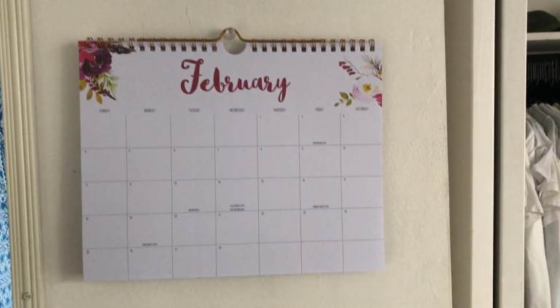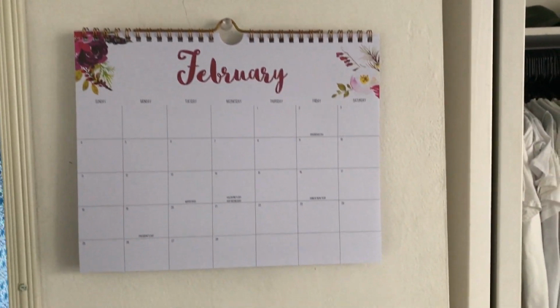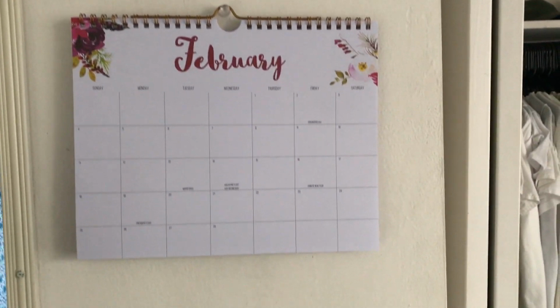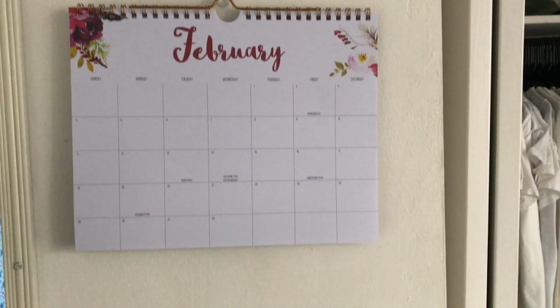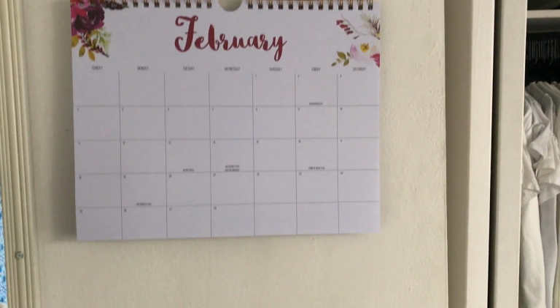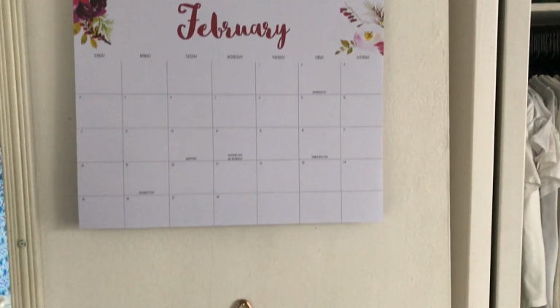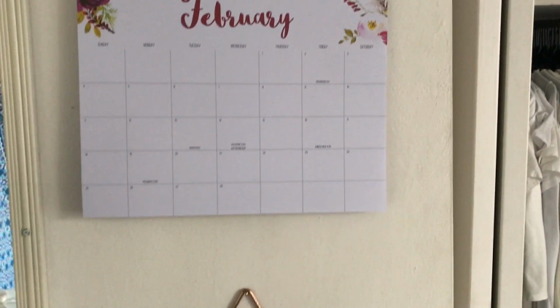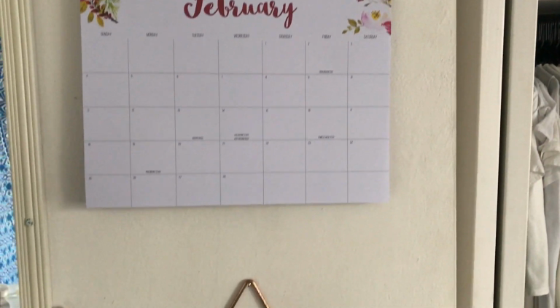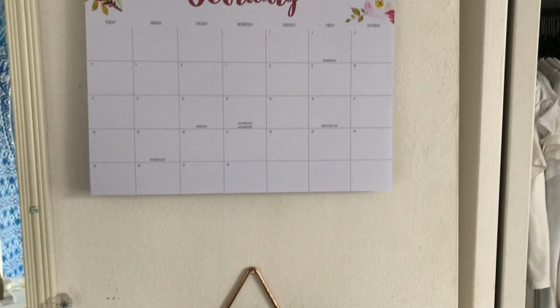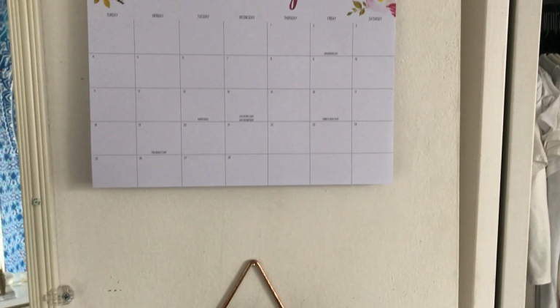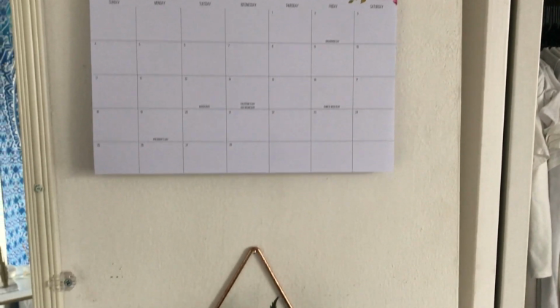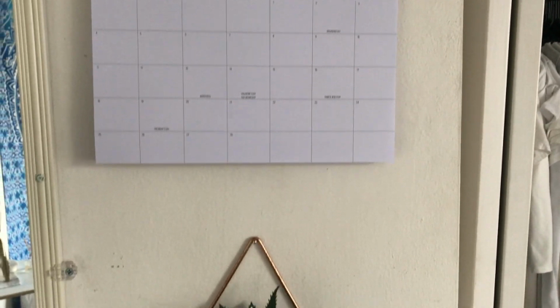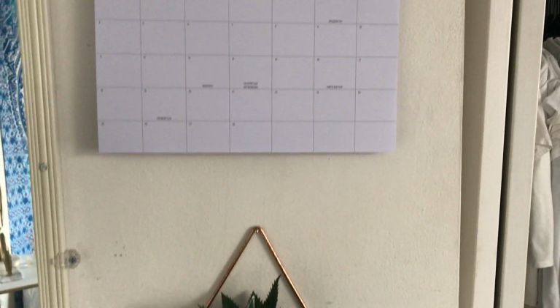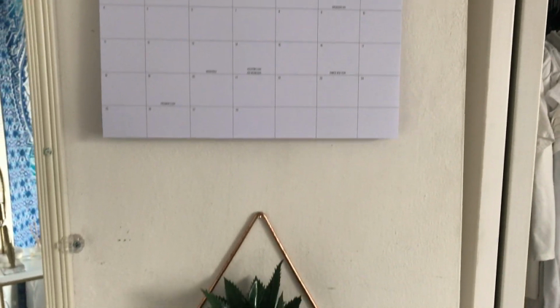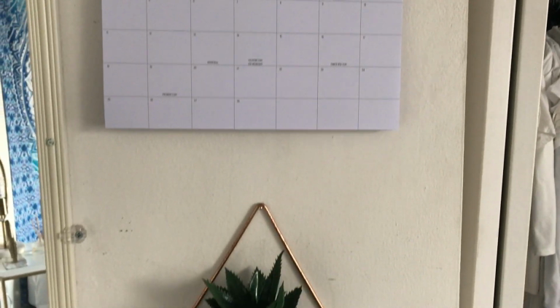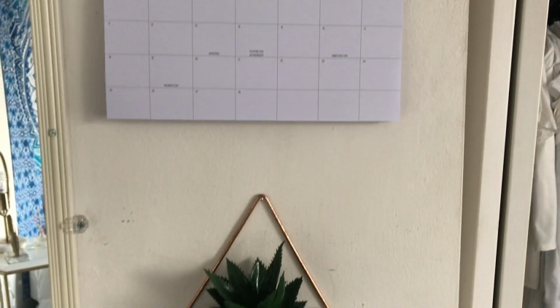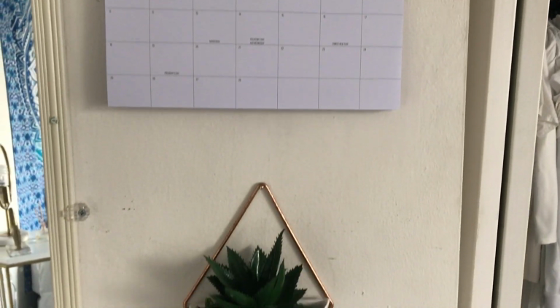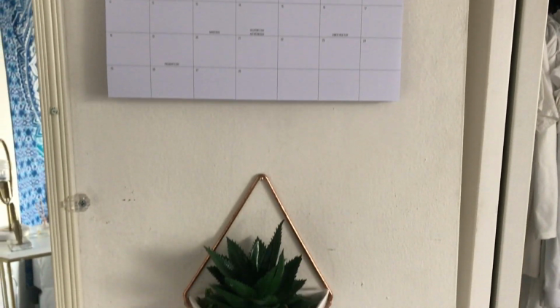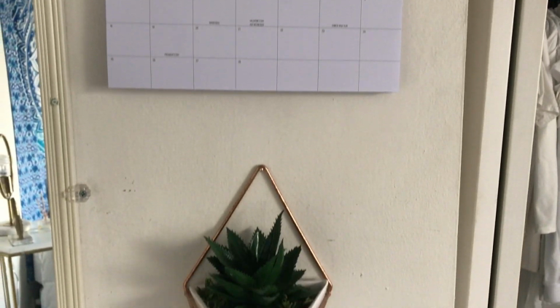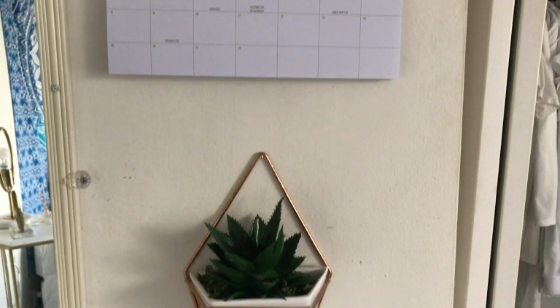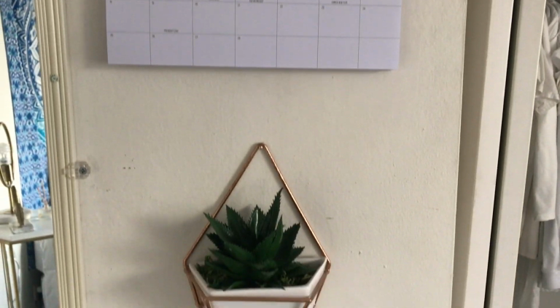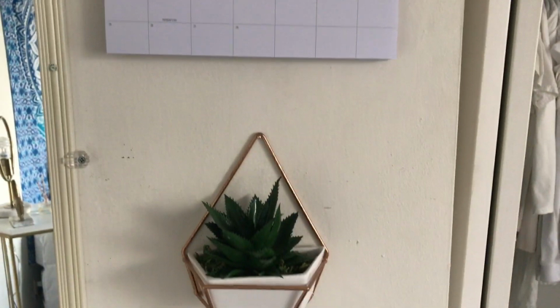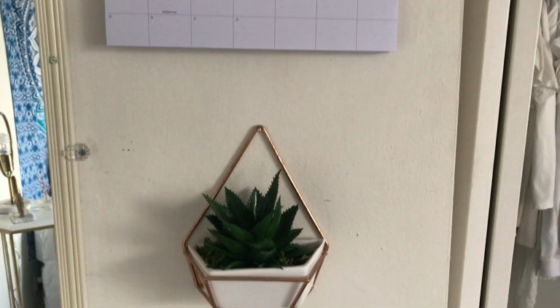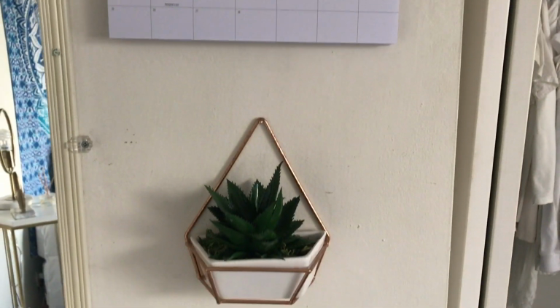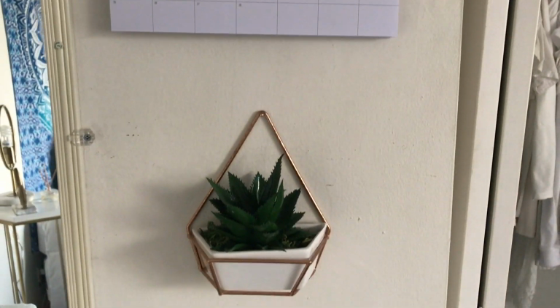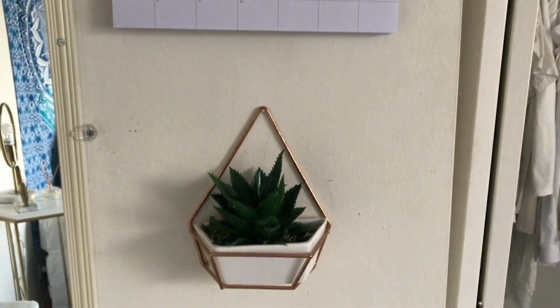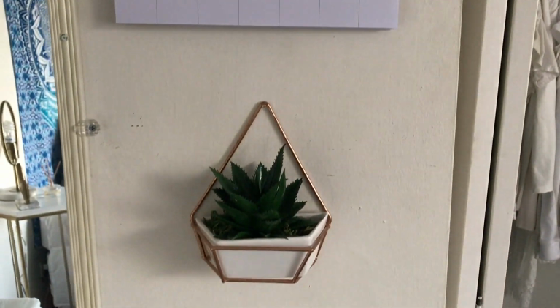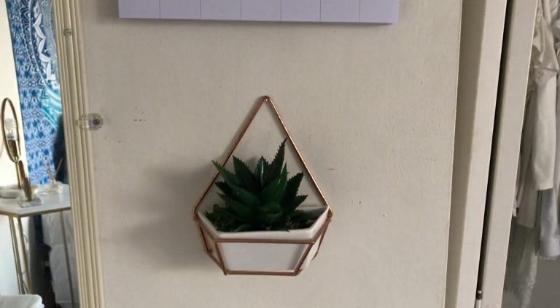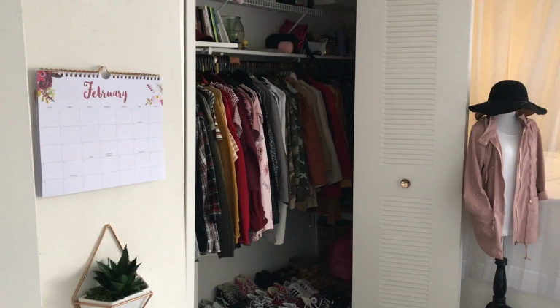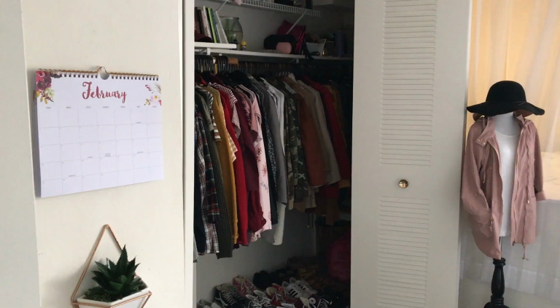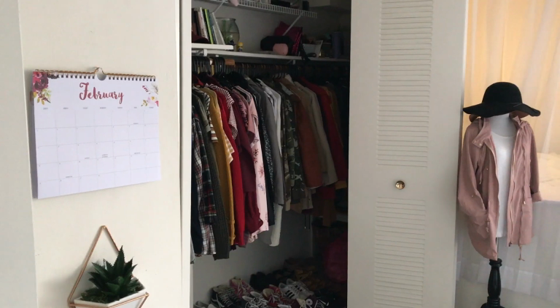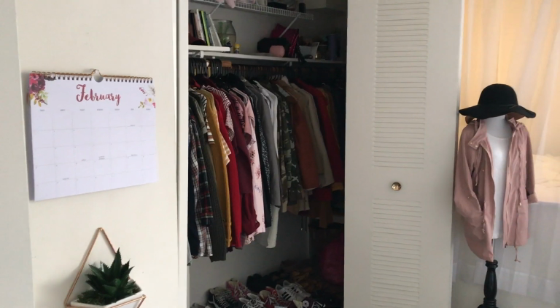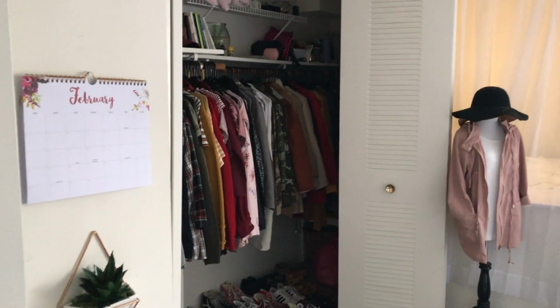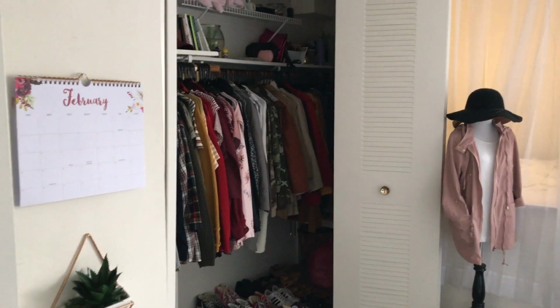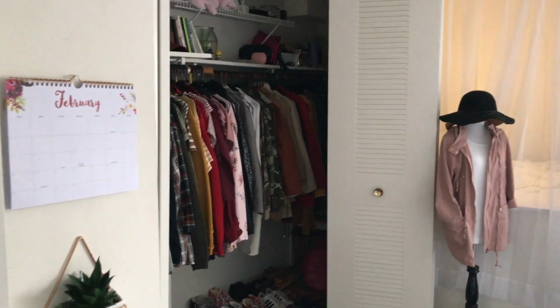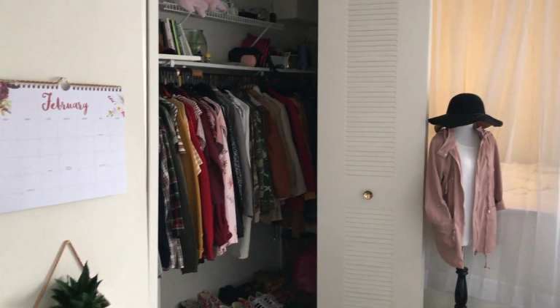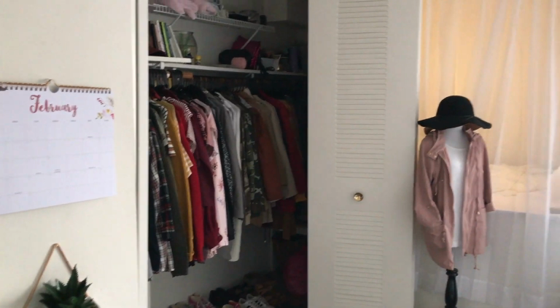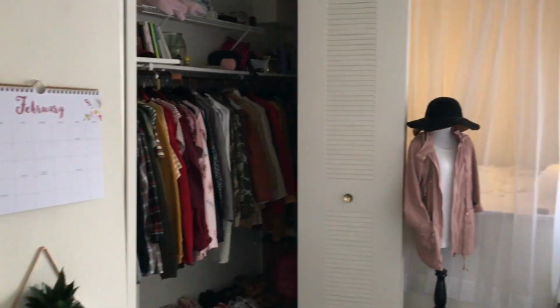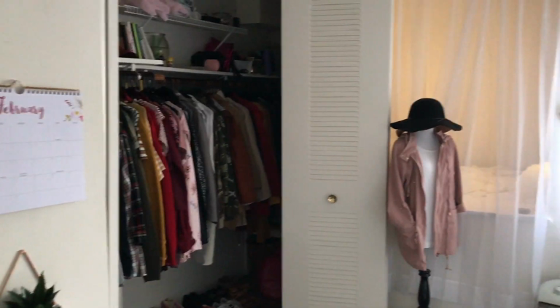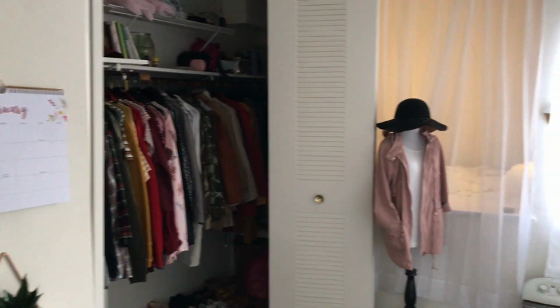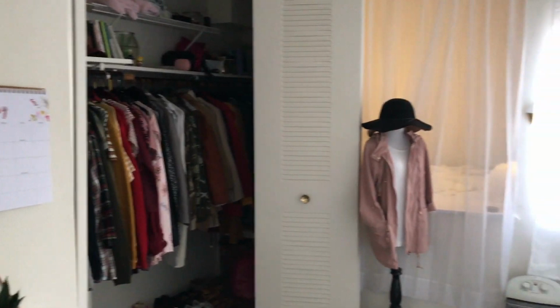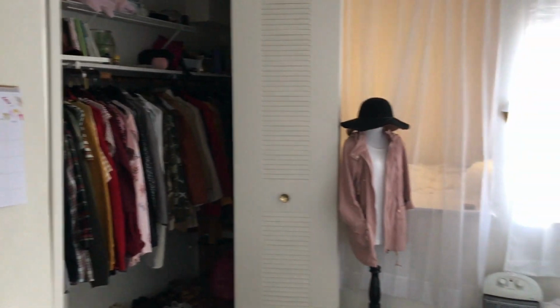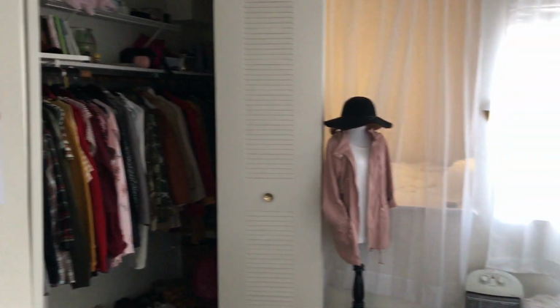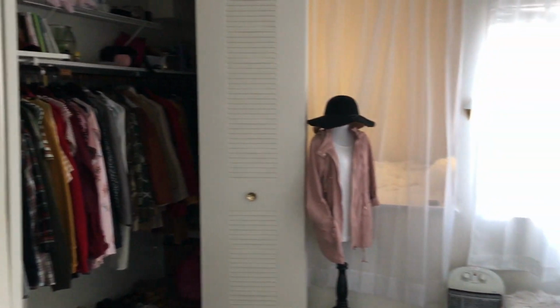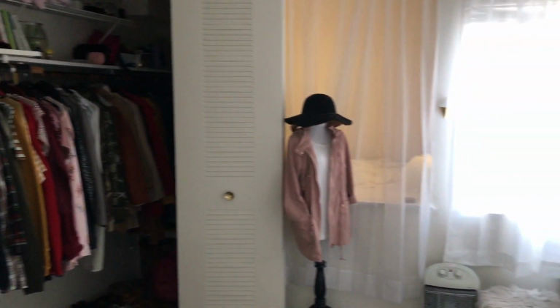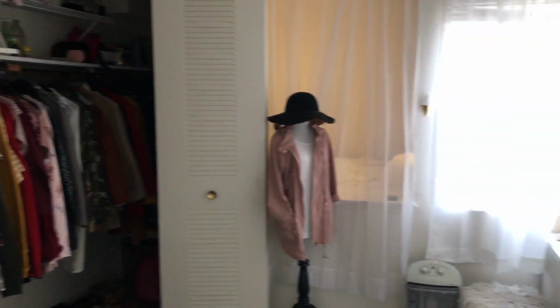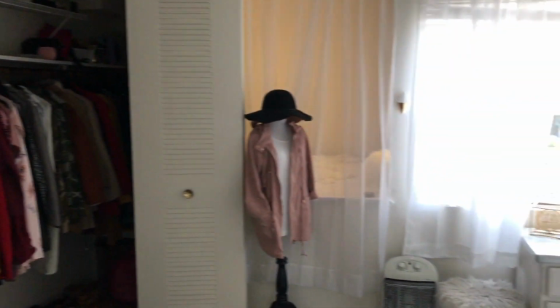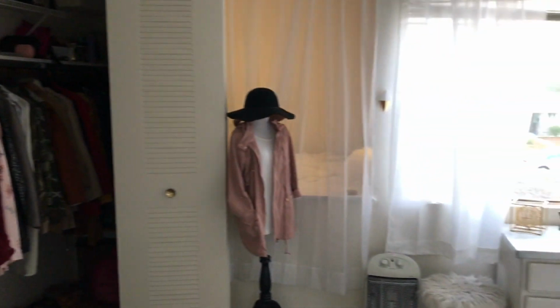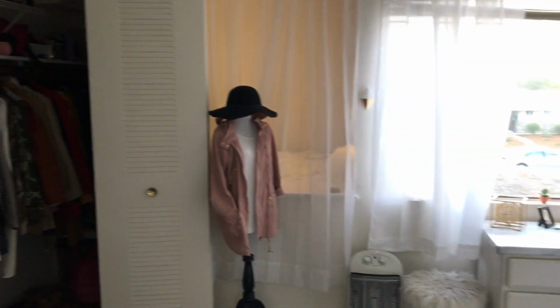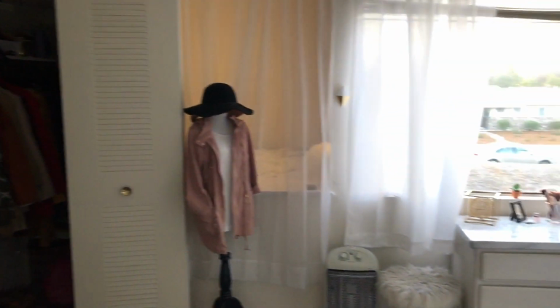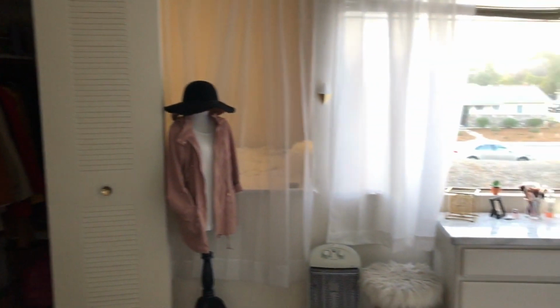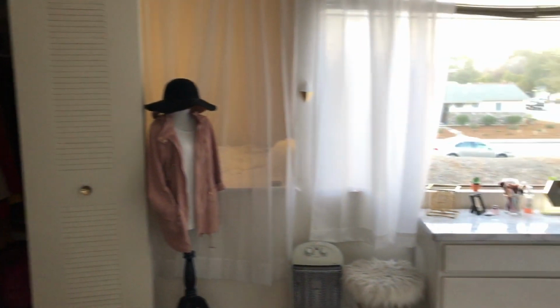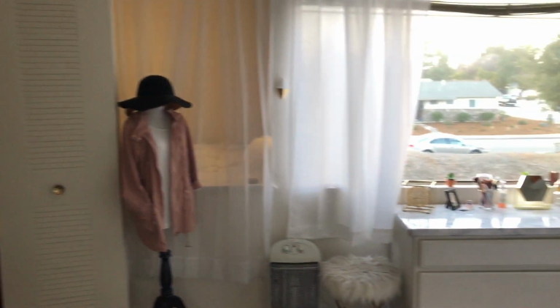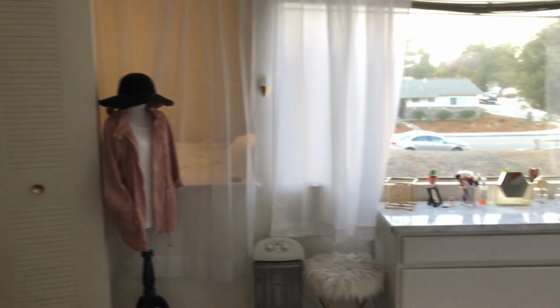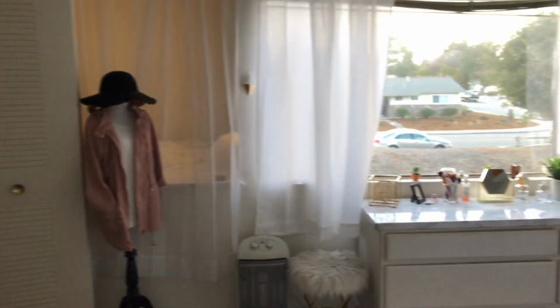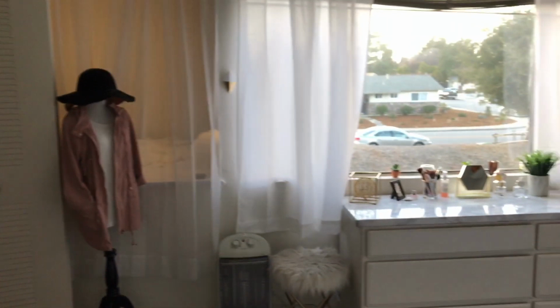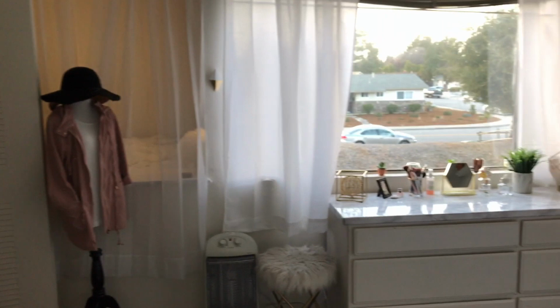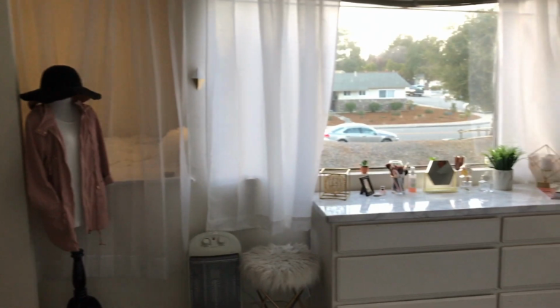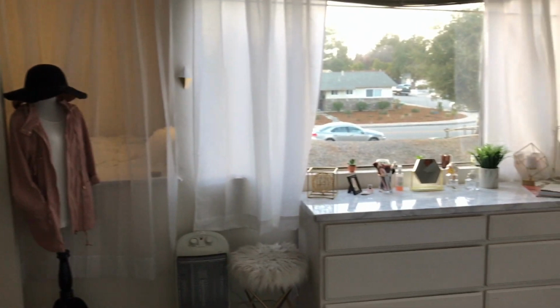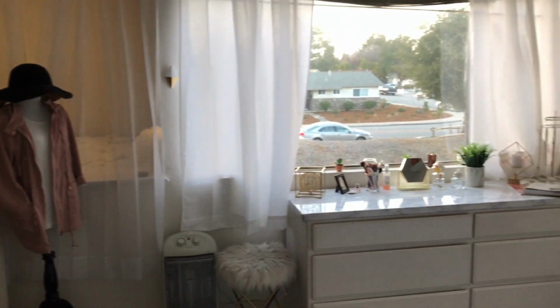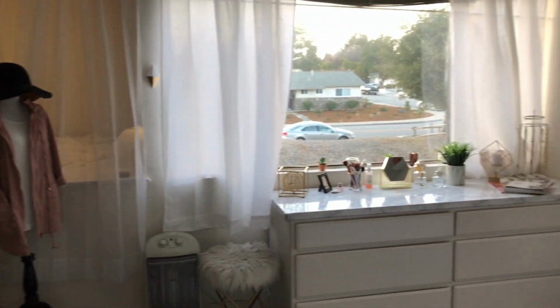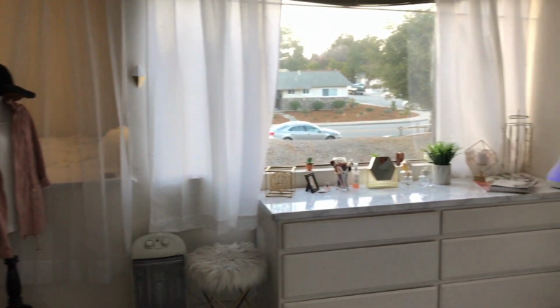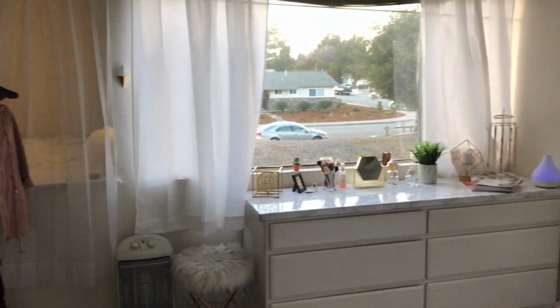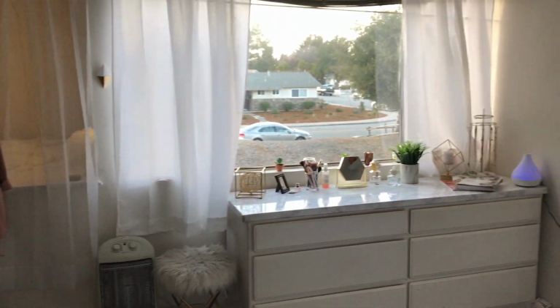Lastly I have my calendar, my full body mirror, and a little plant that I hung up. And that is pretty much my entire room.